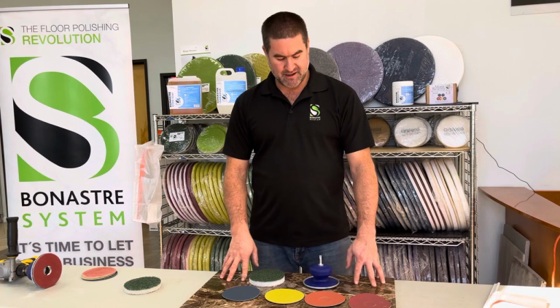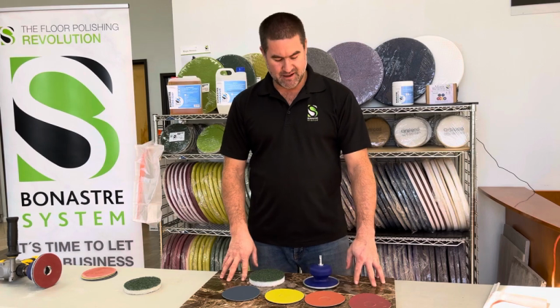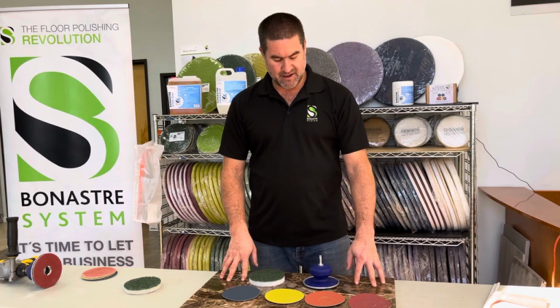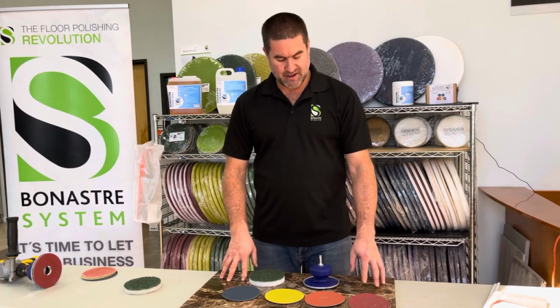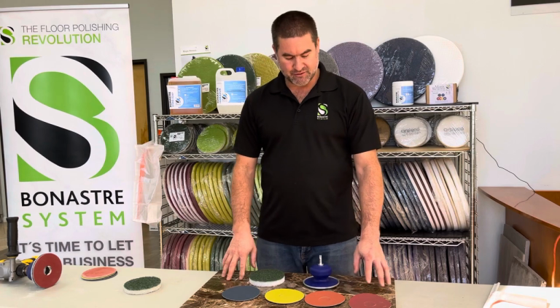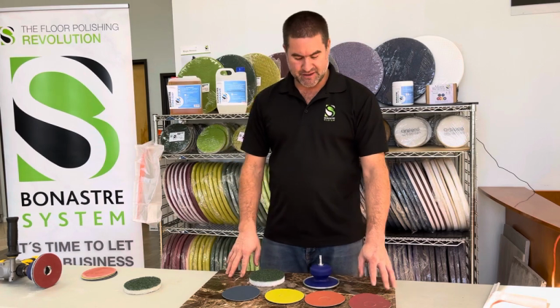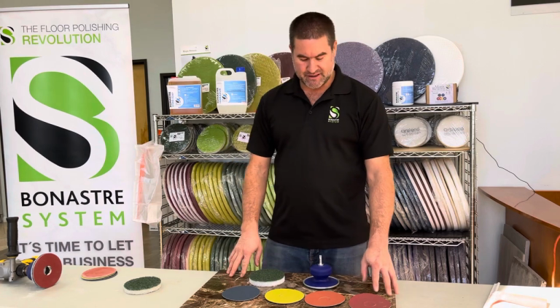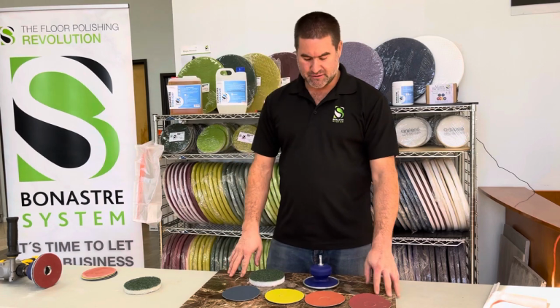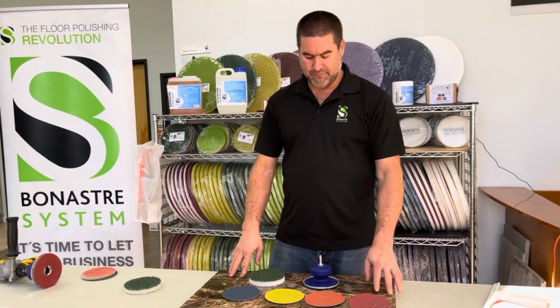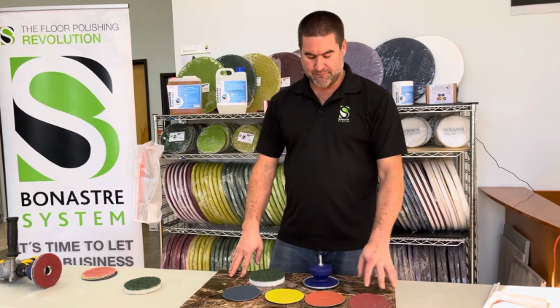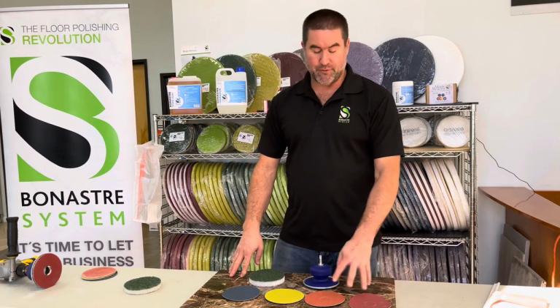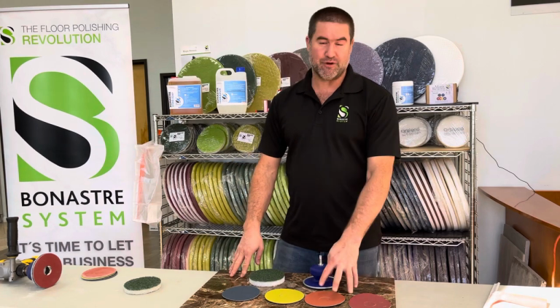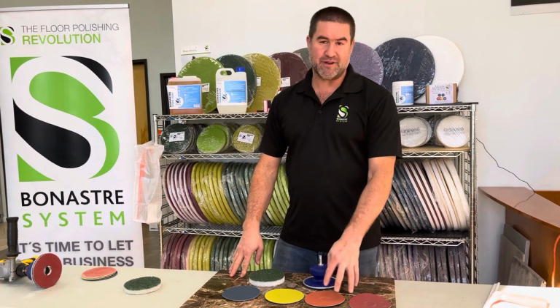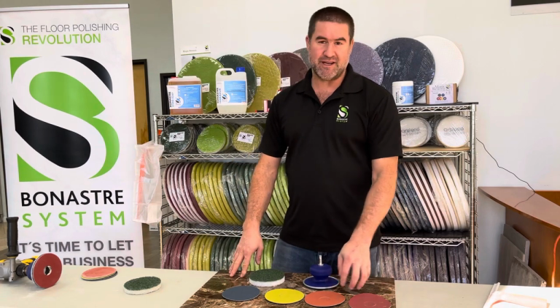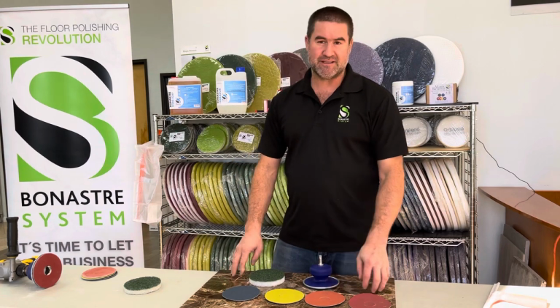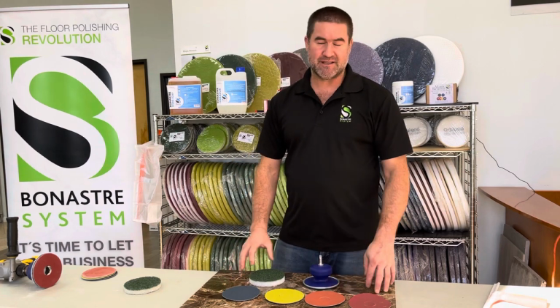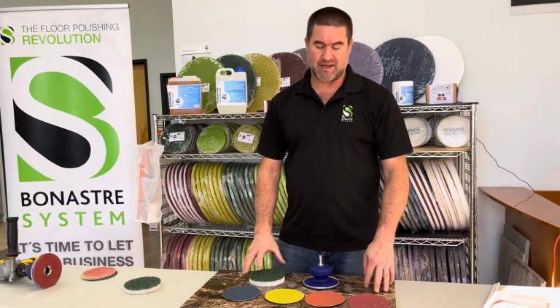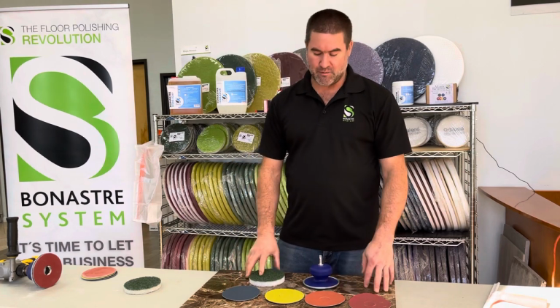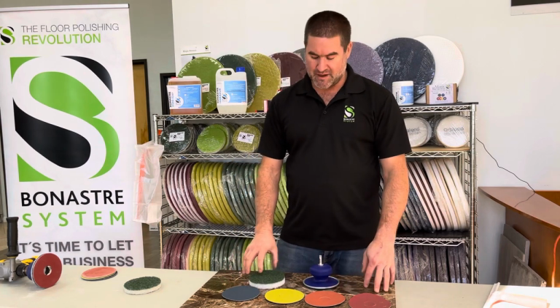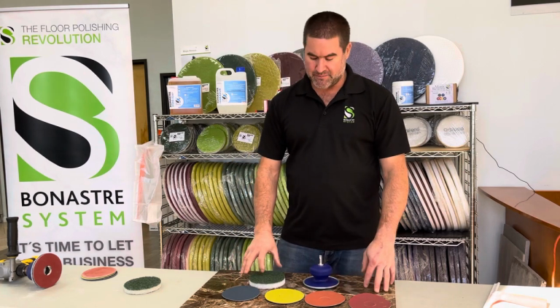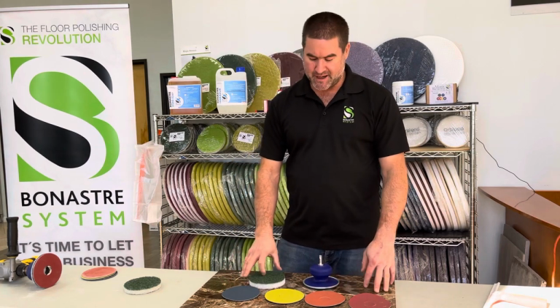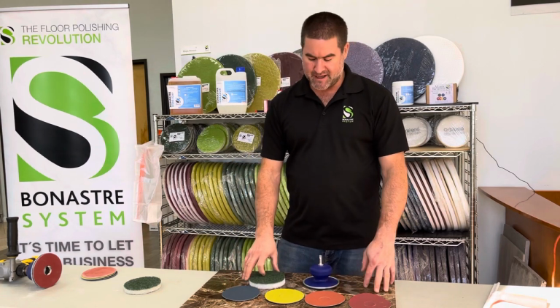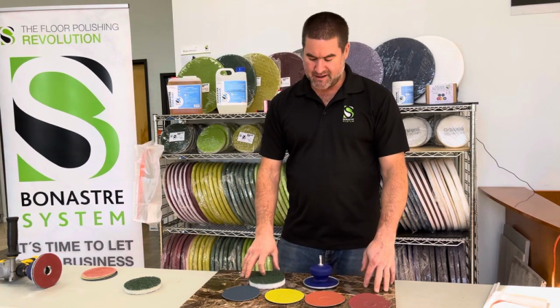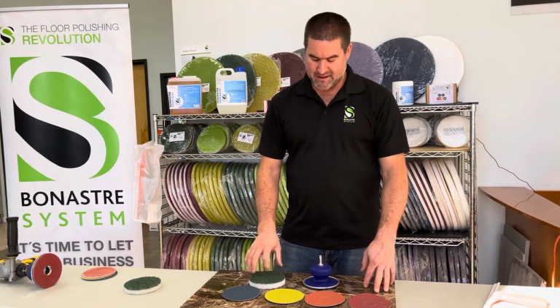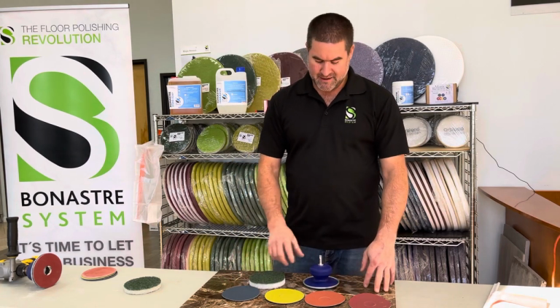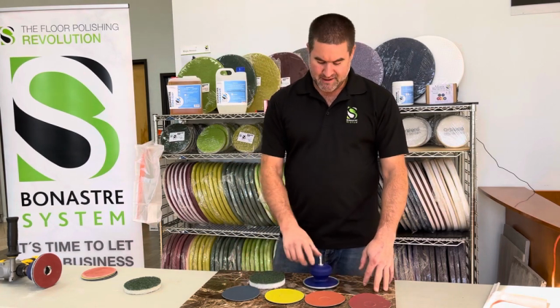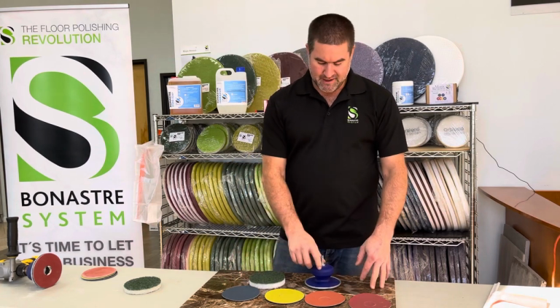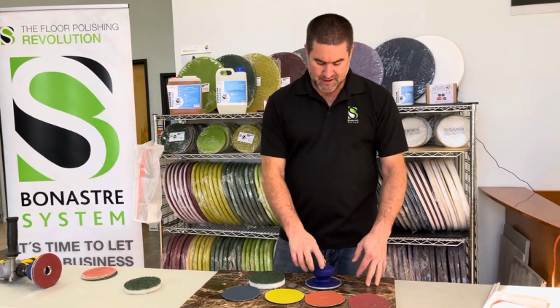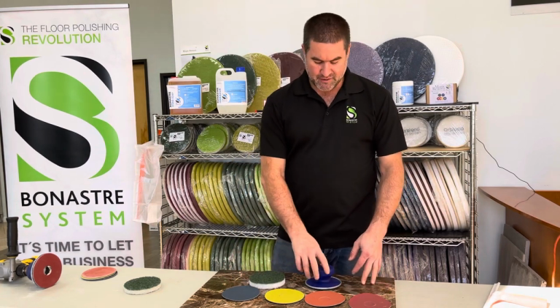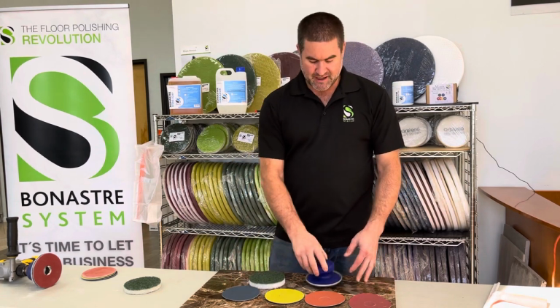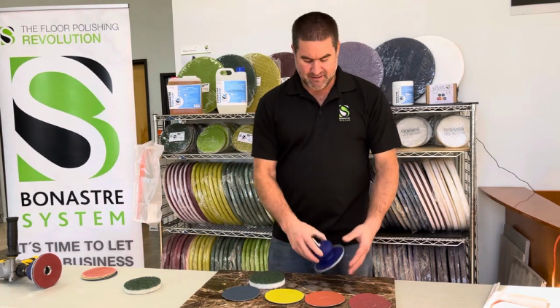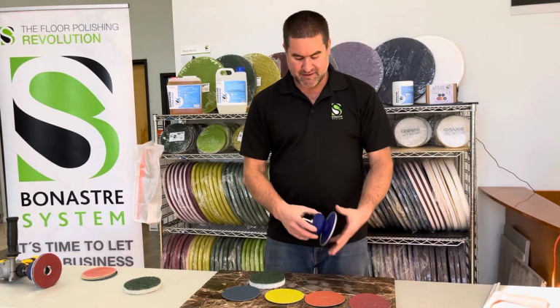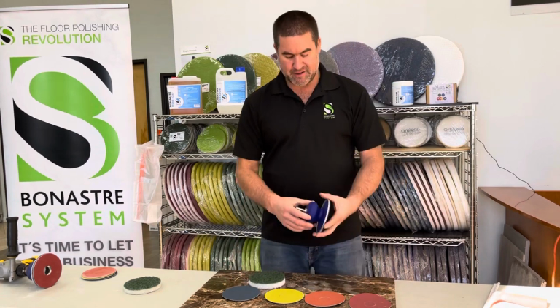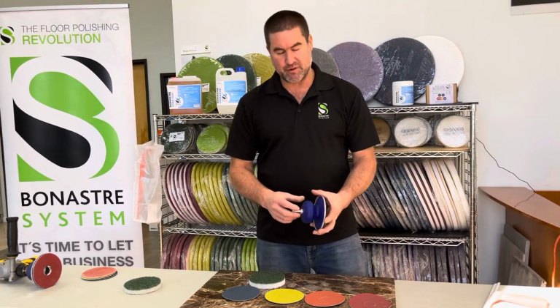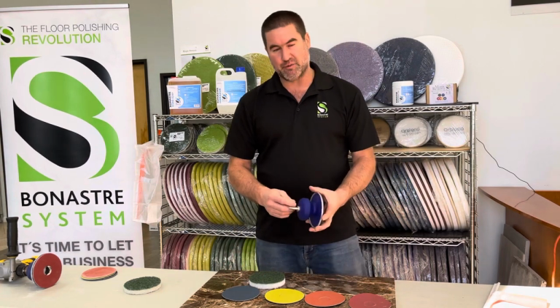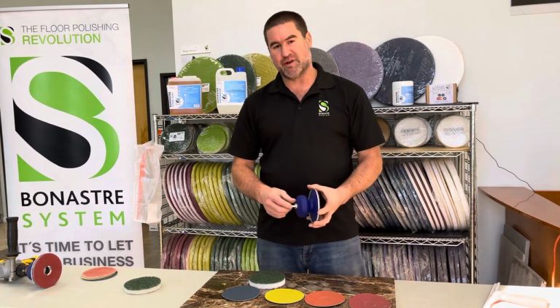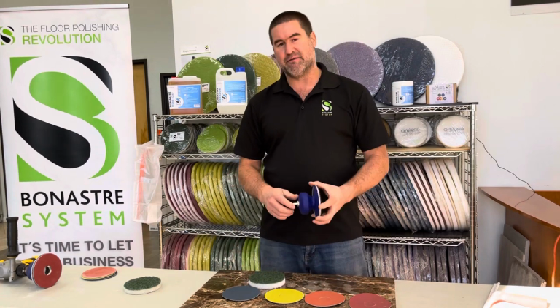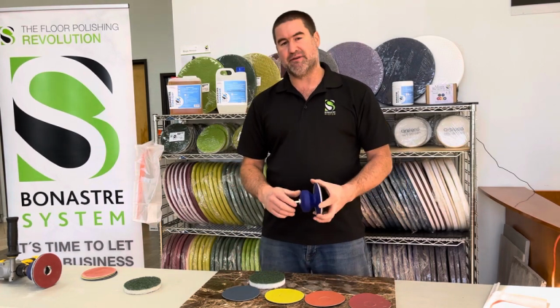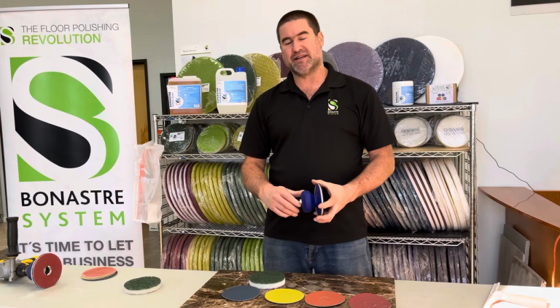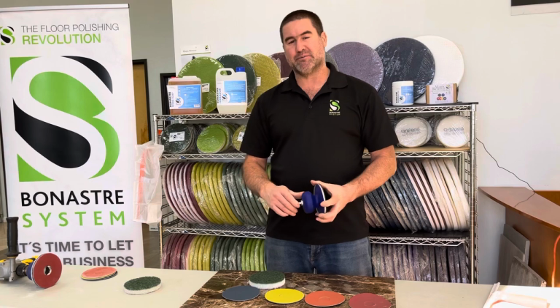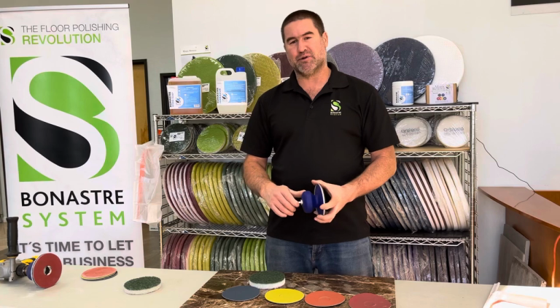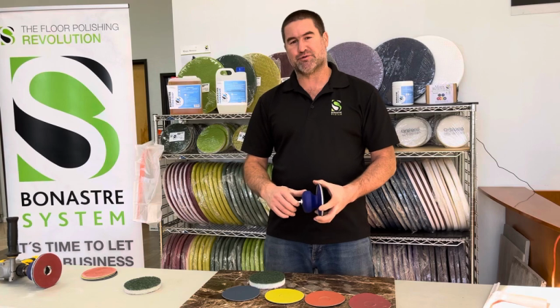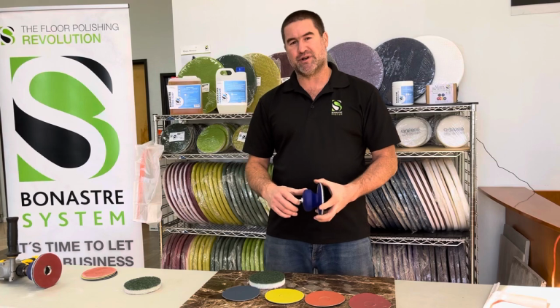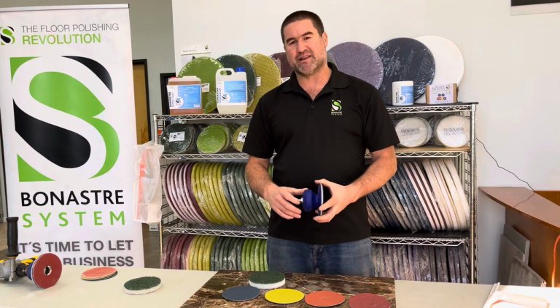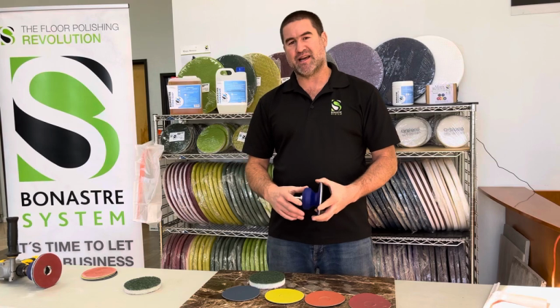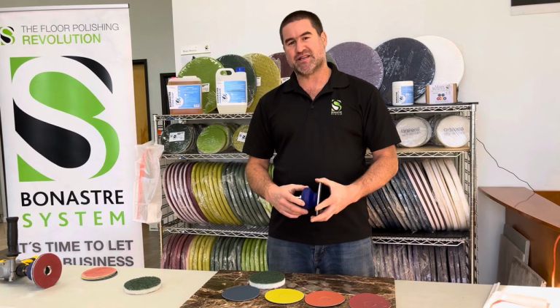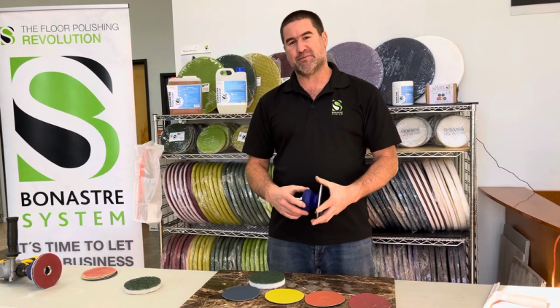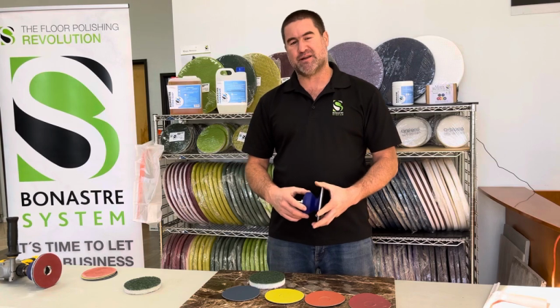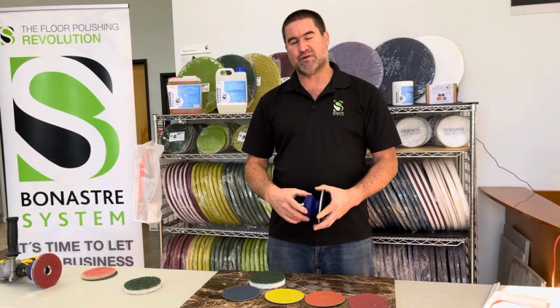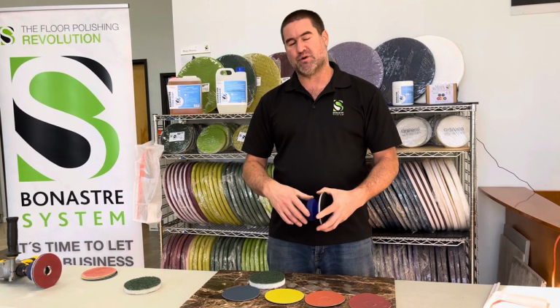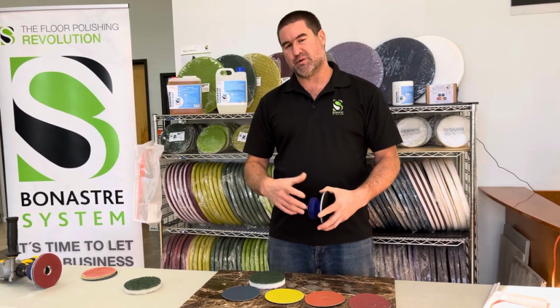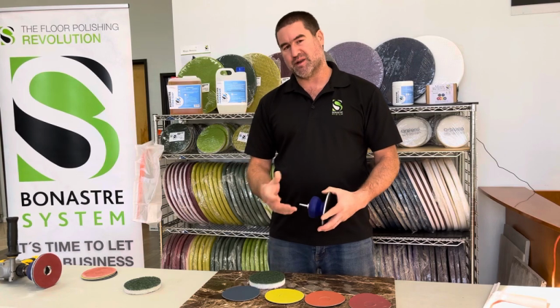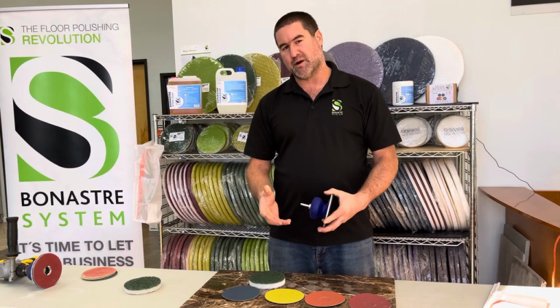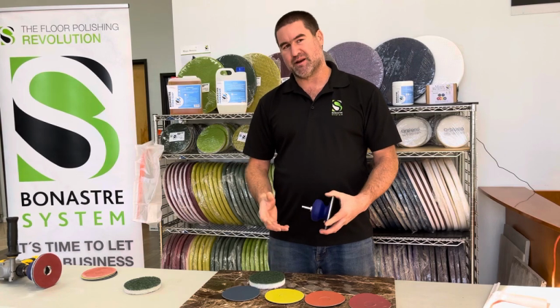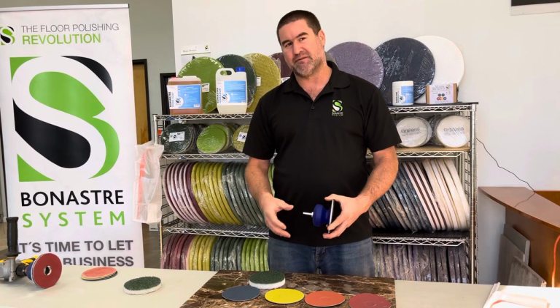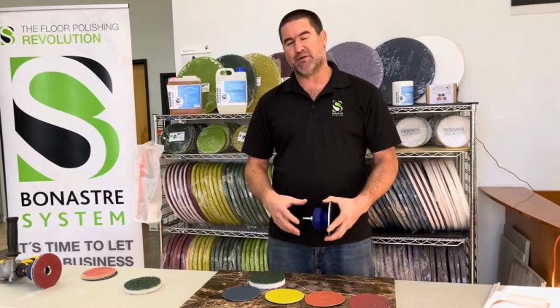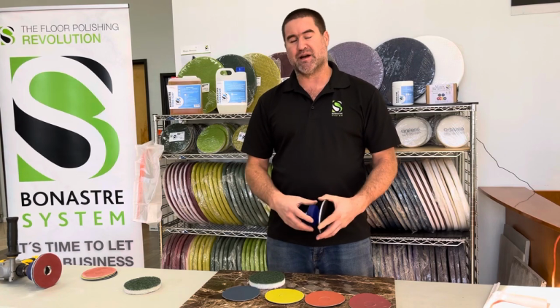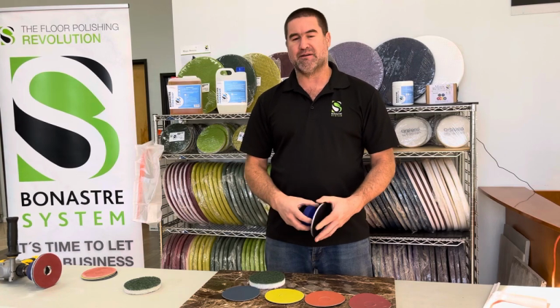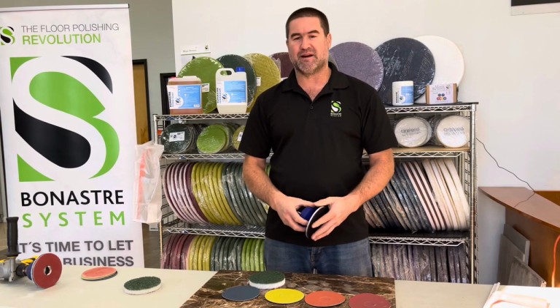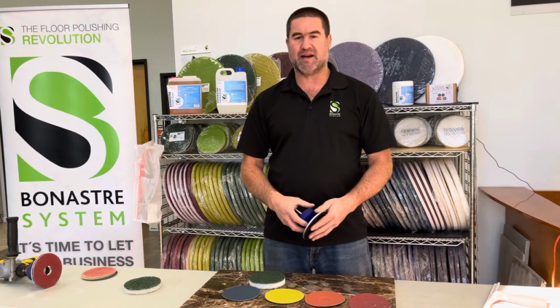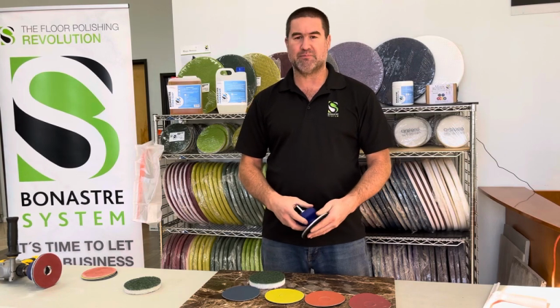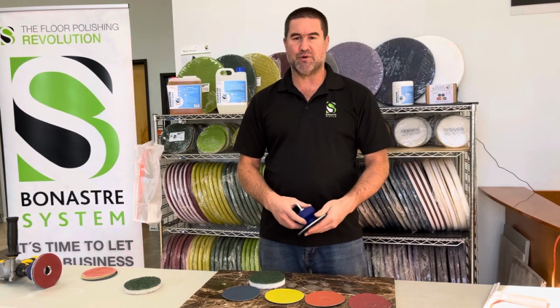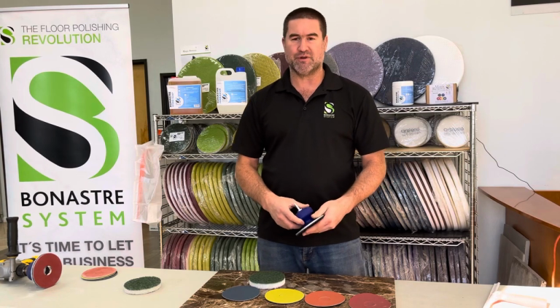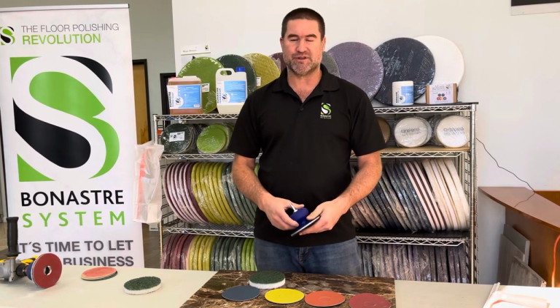It consists of four discs and one pad, and you can have it either with a flexible drill attachment or without it if you have a hand polisher.